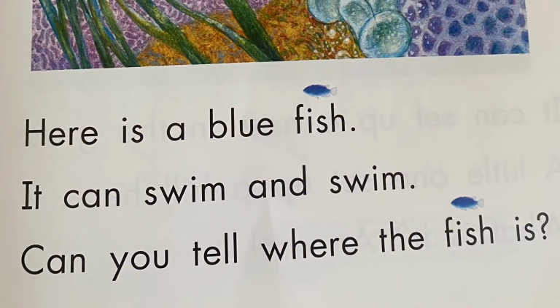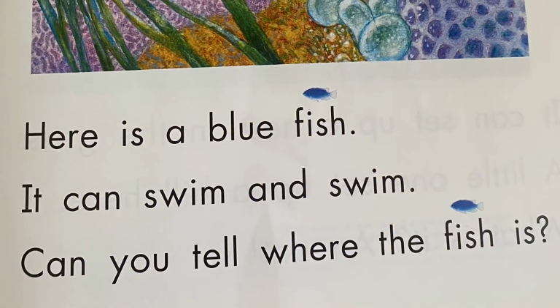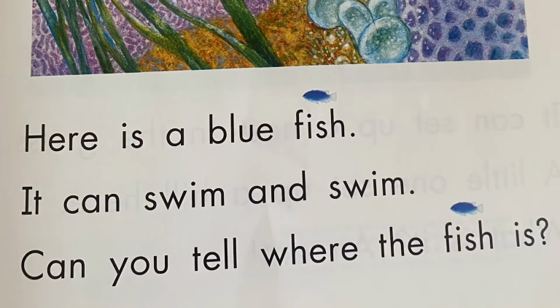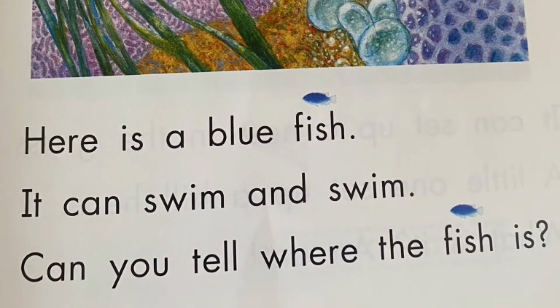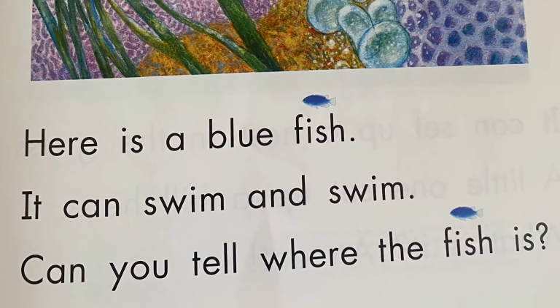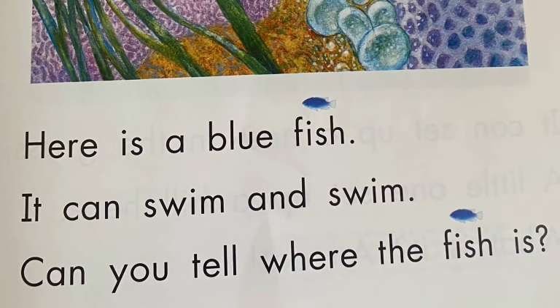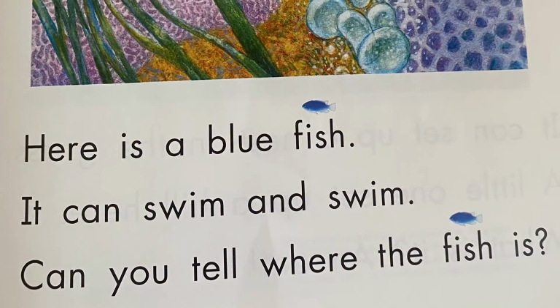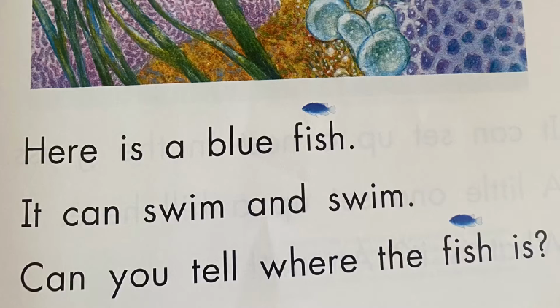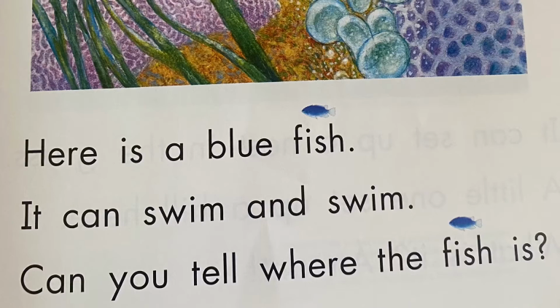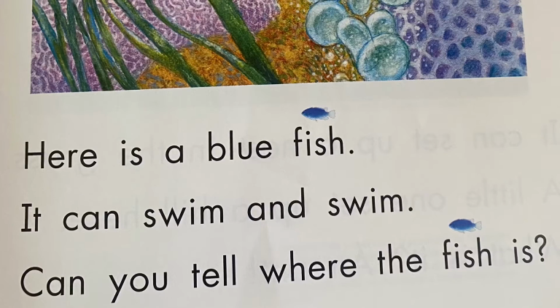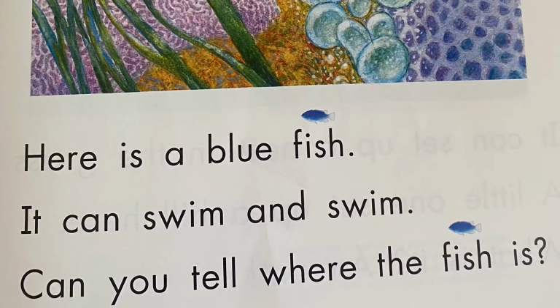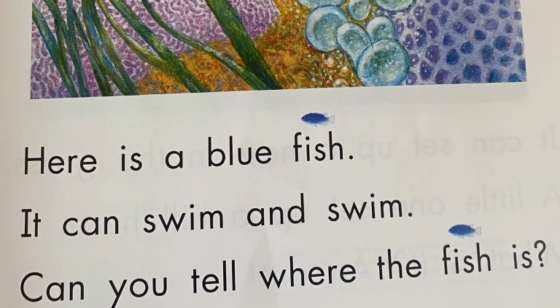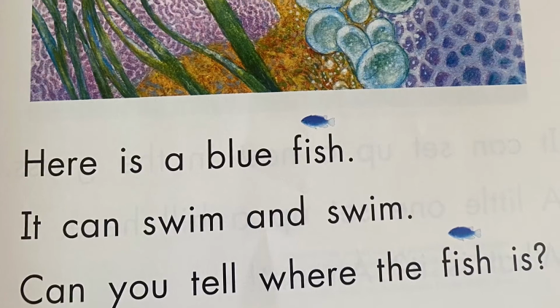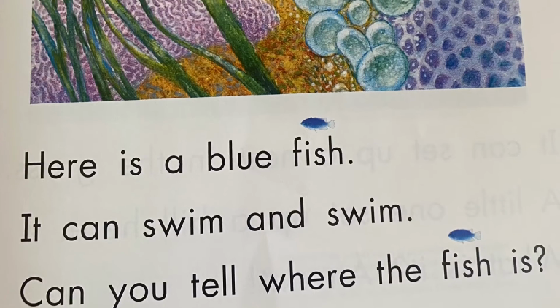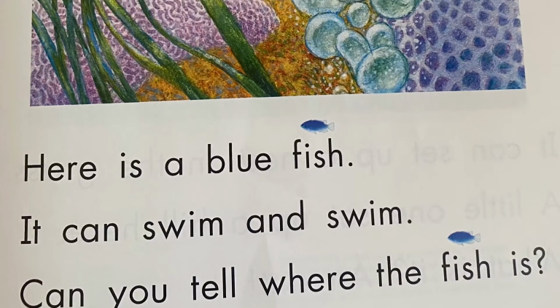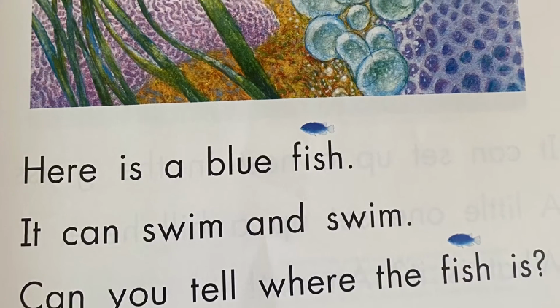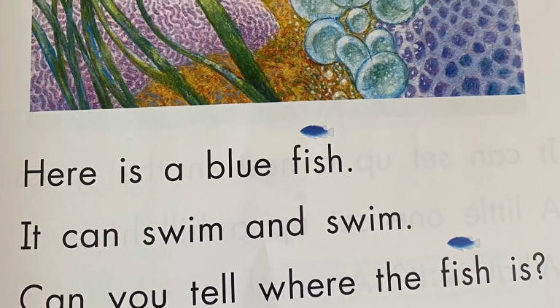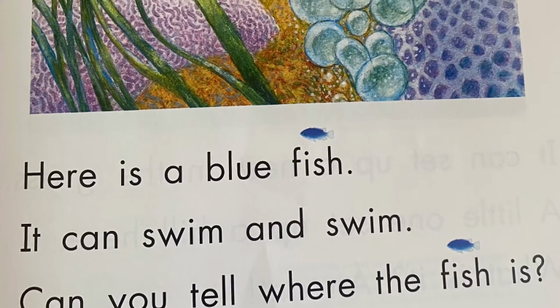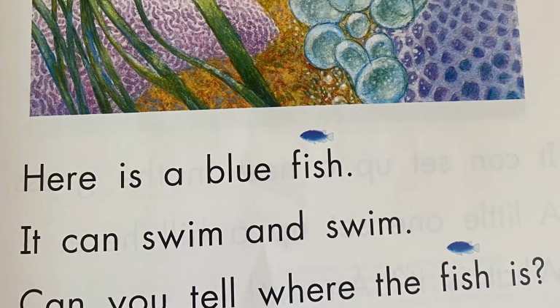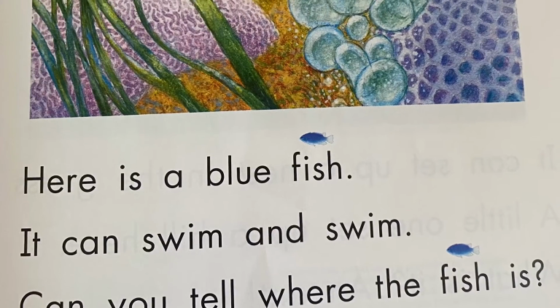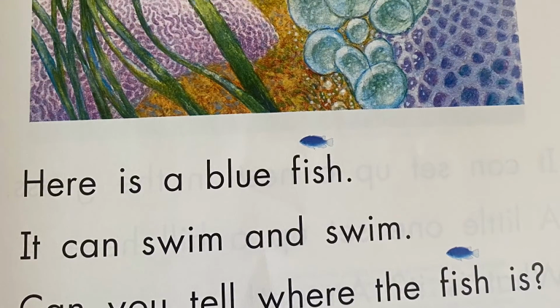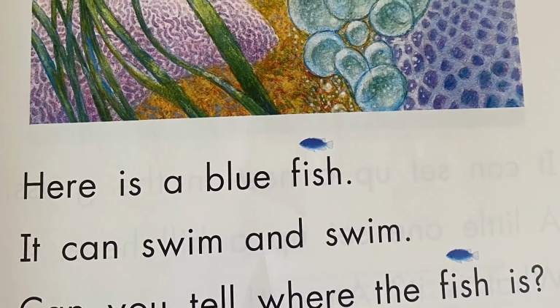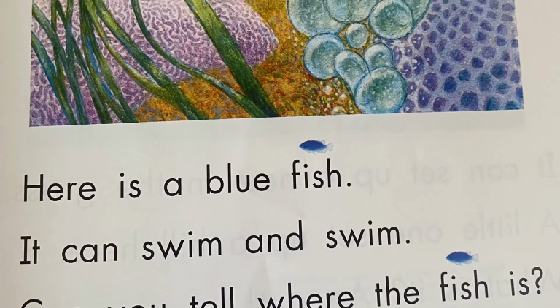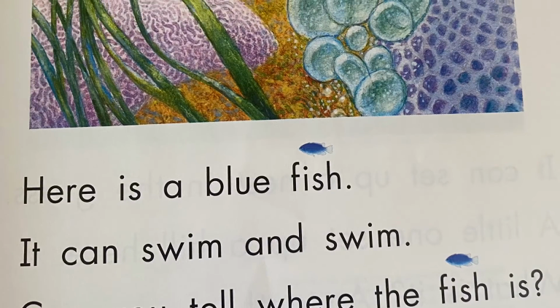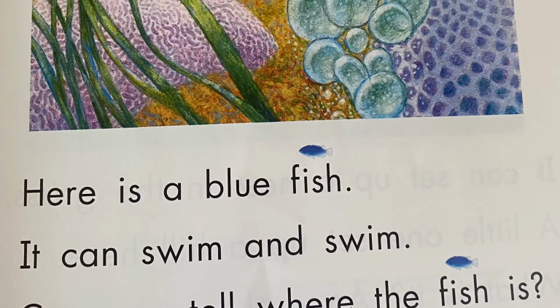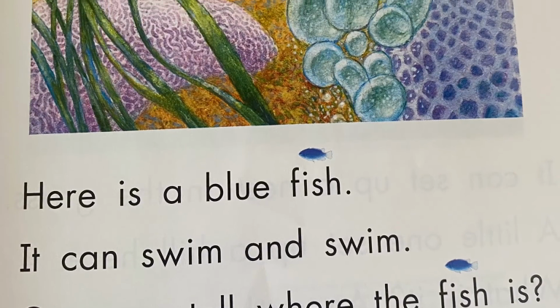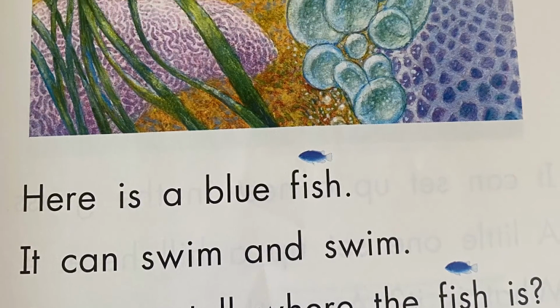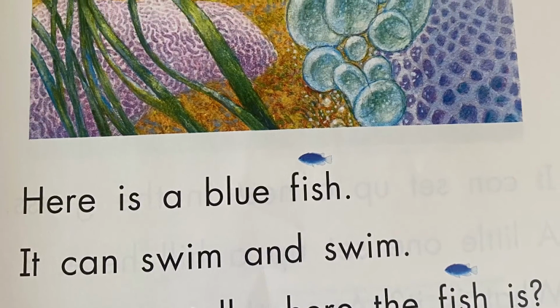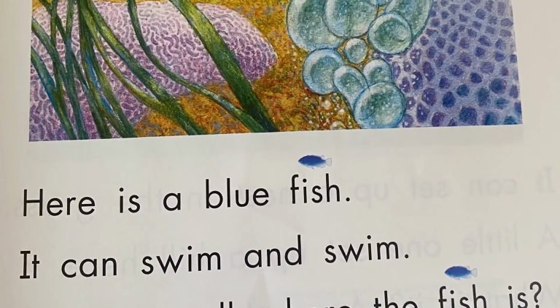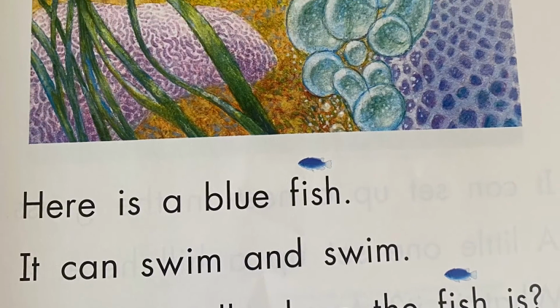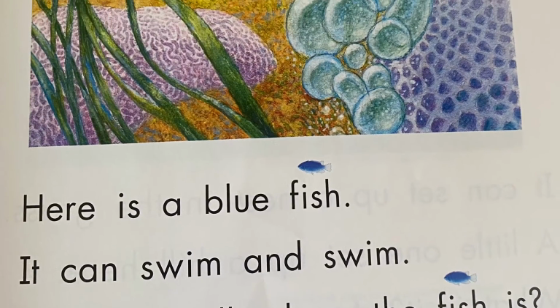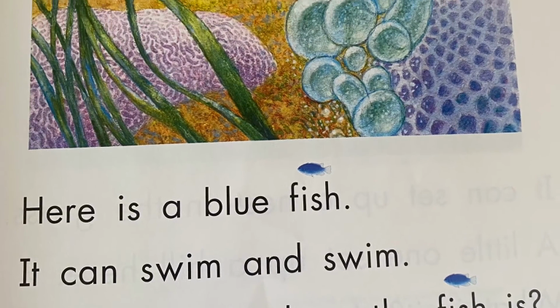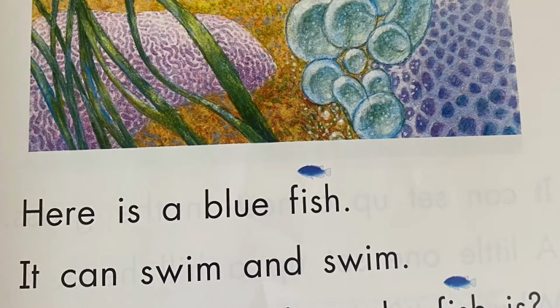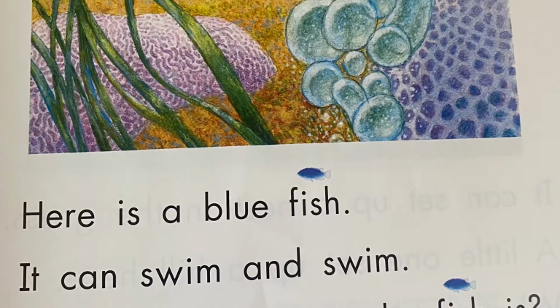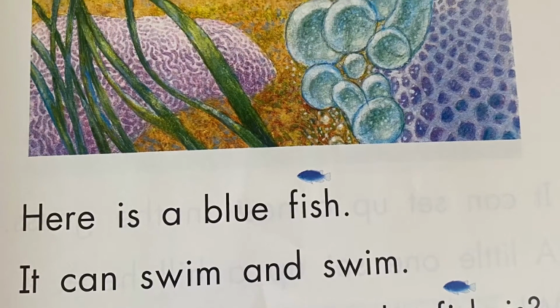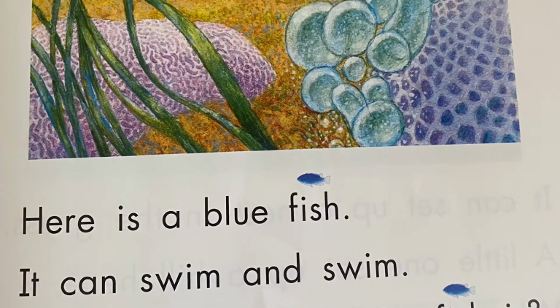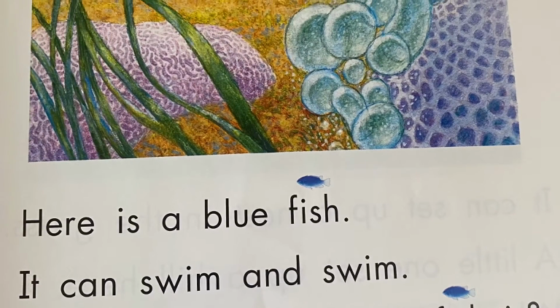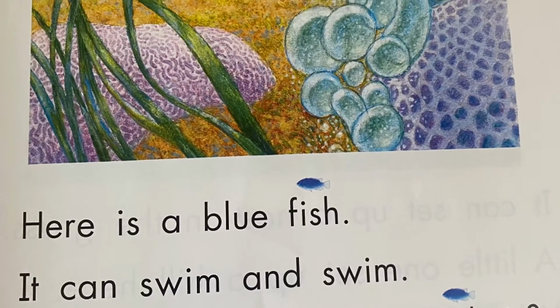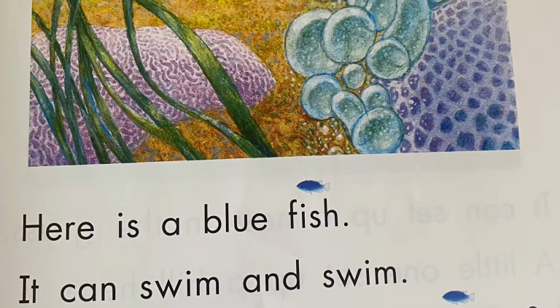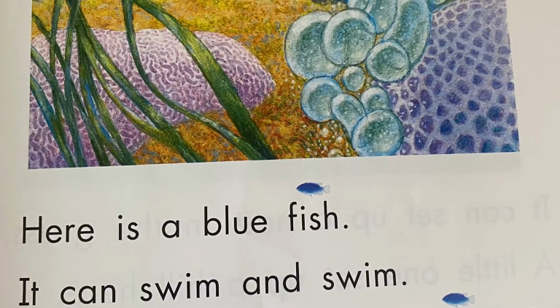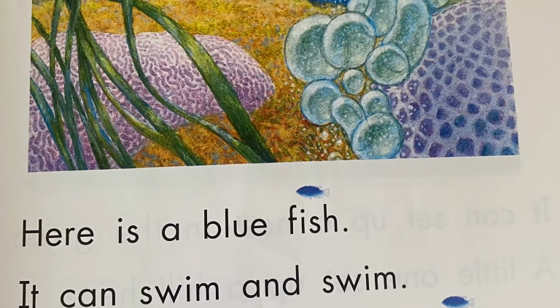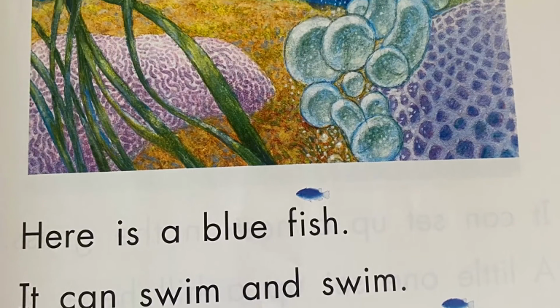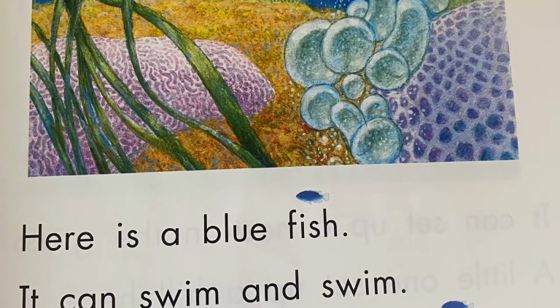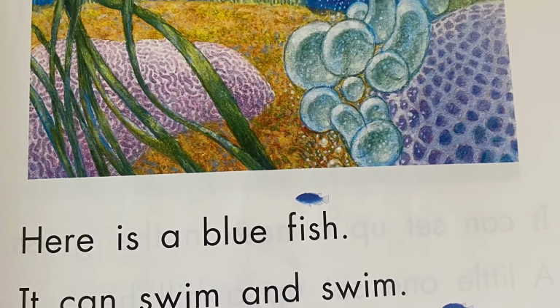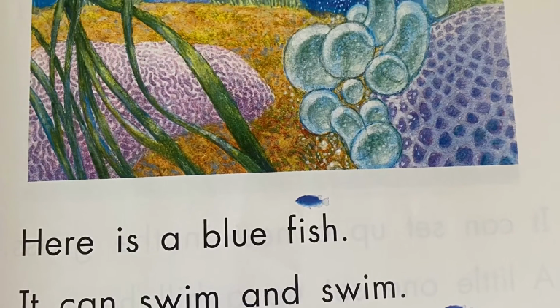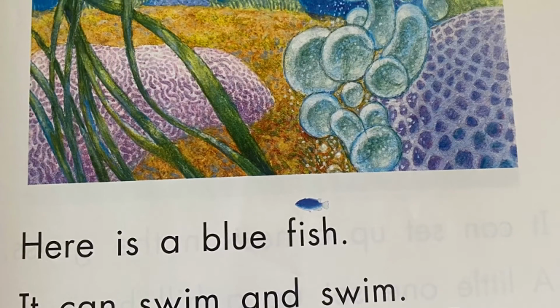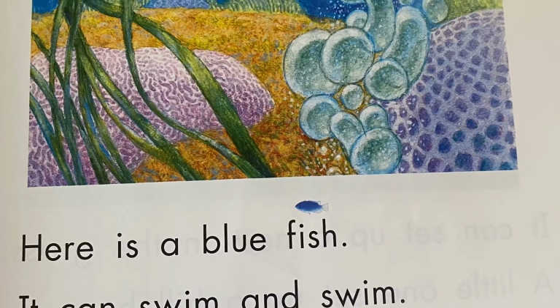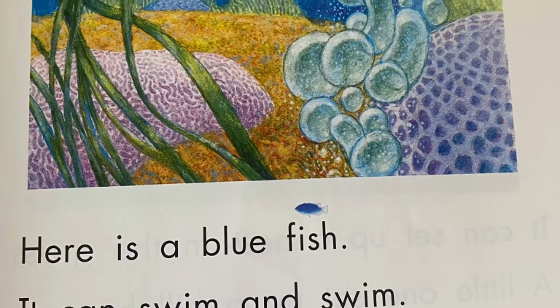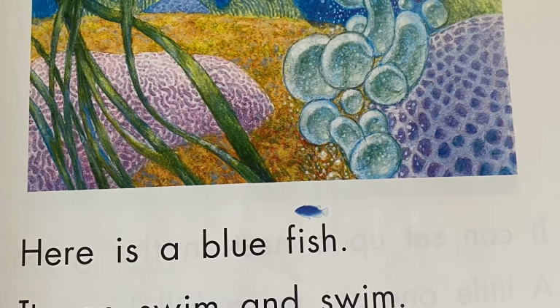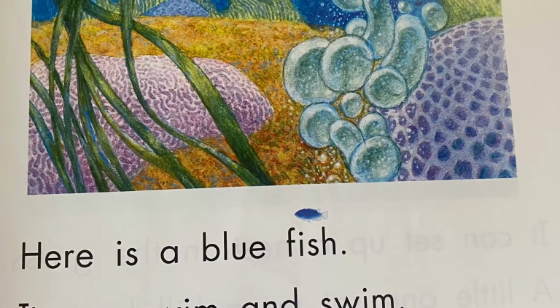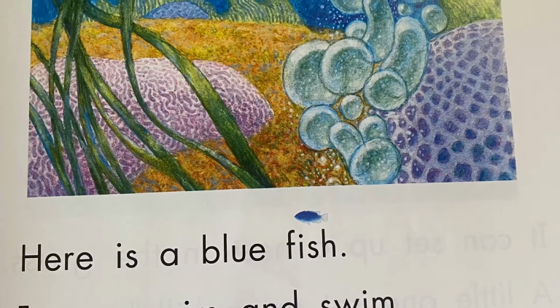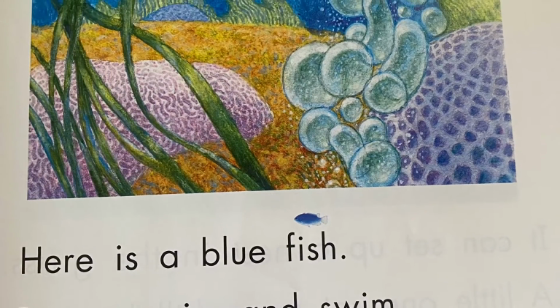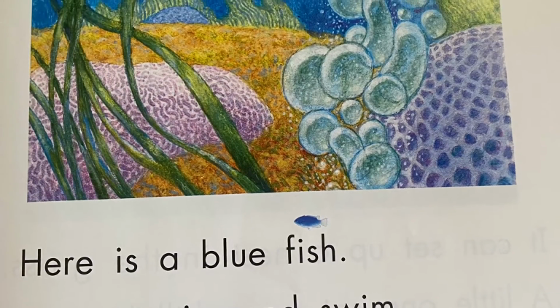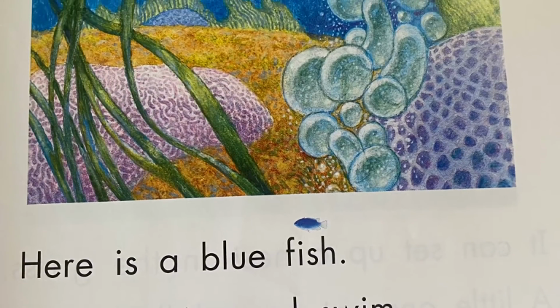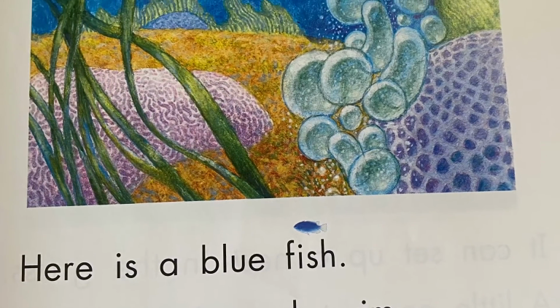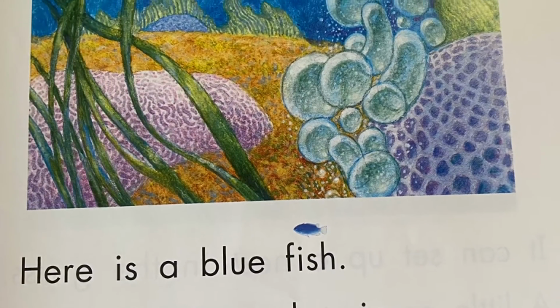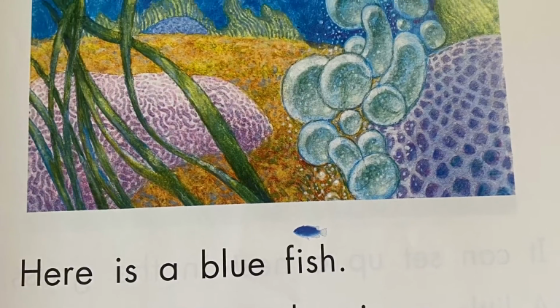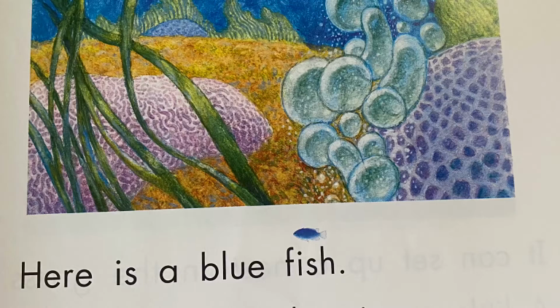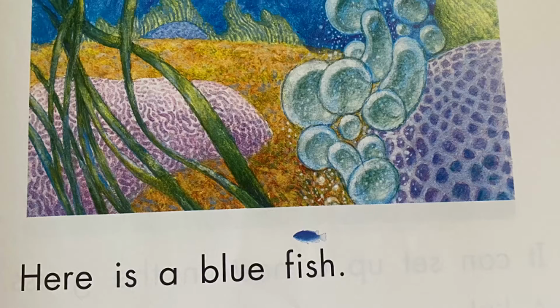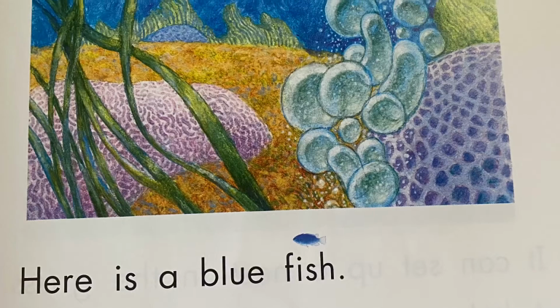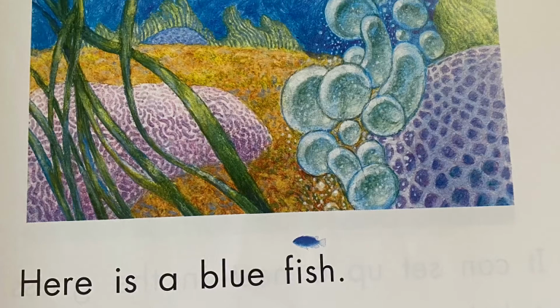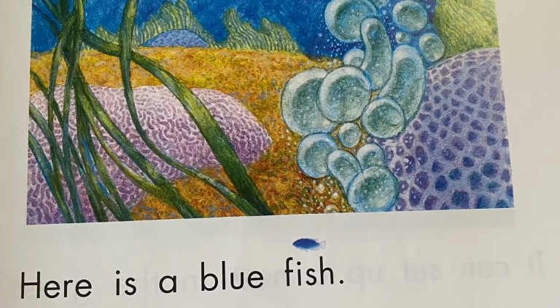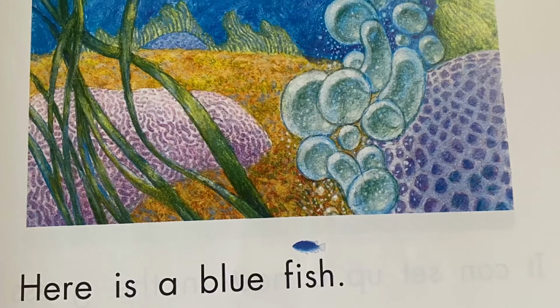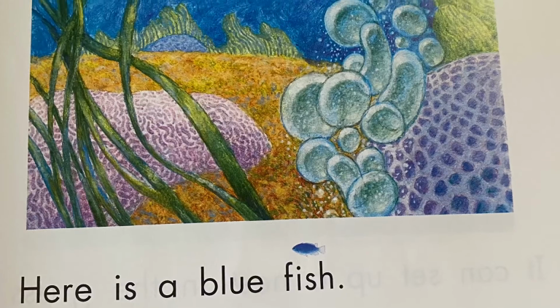Here is a blue fish. It can swim and swim. Can you tell where the fish is?